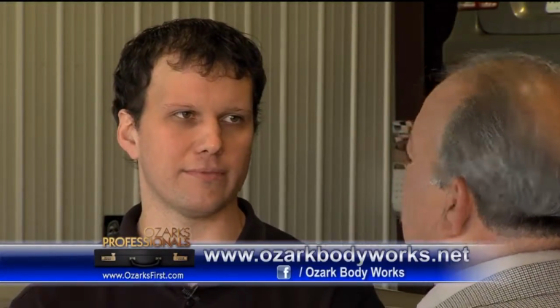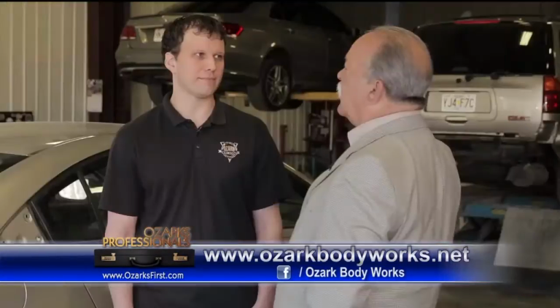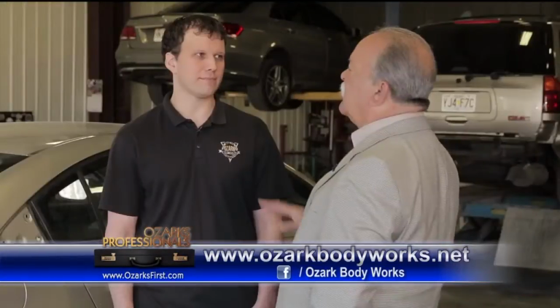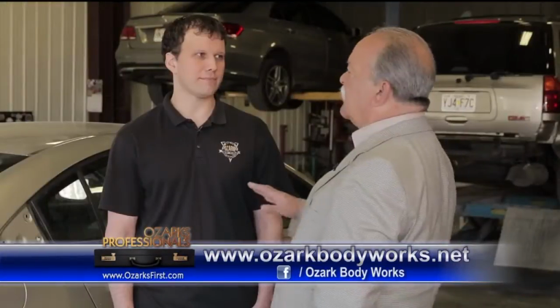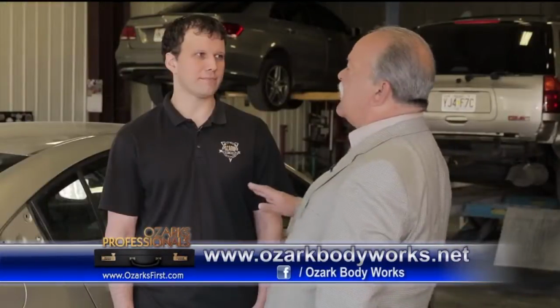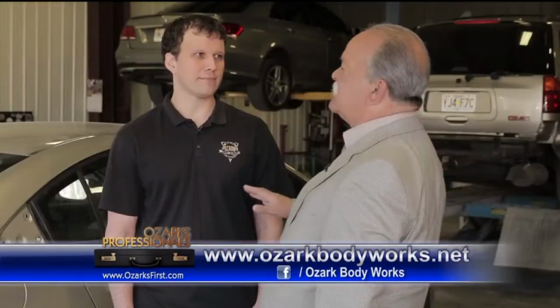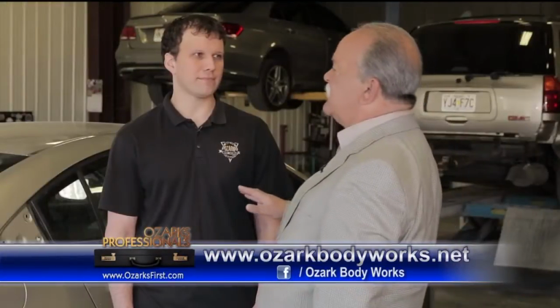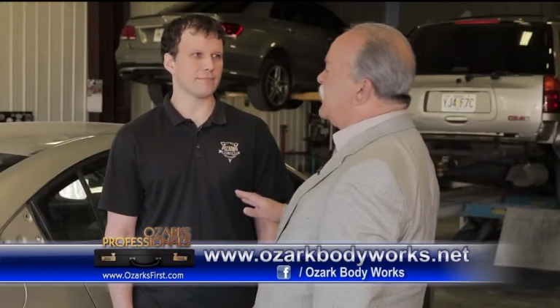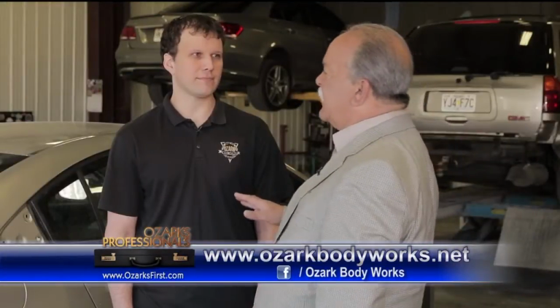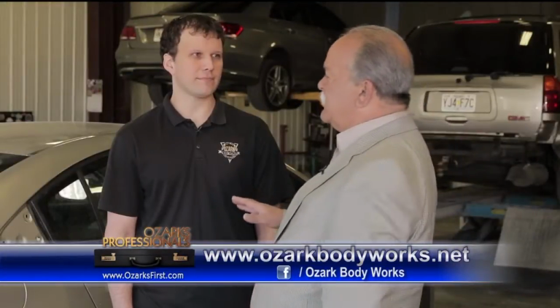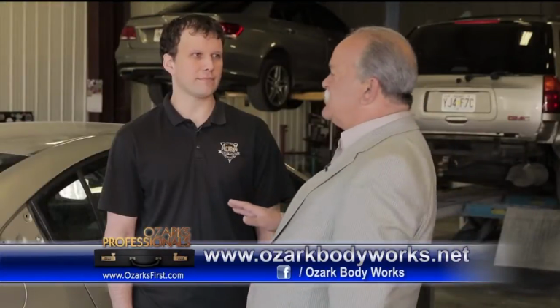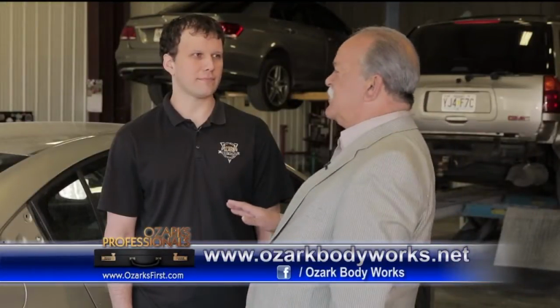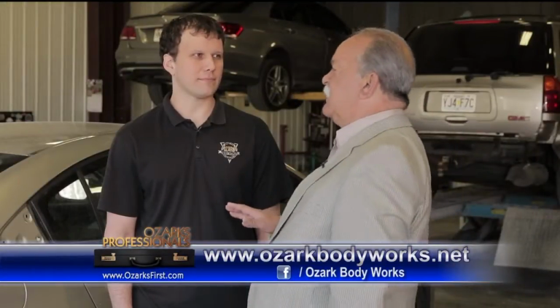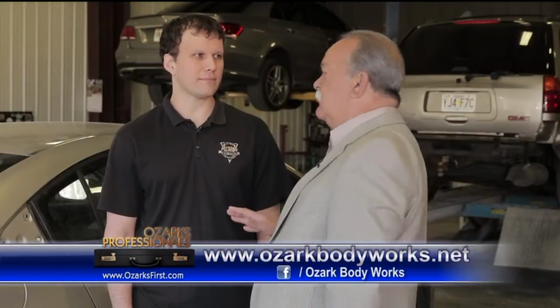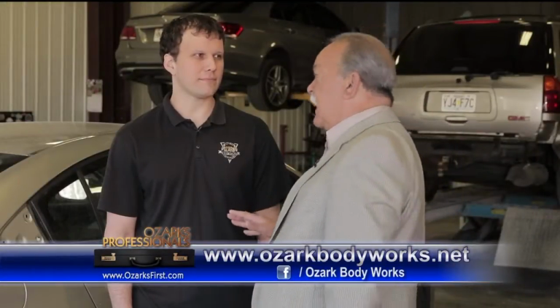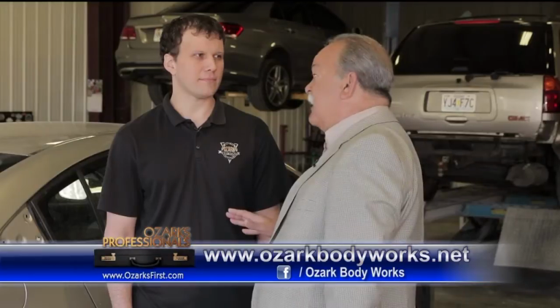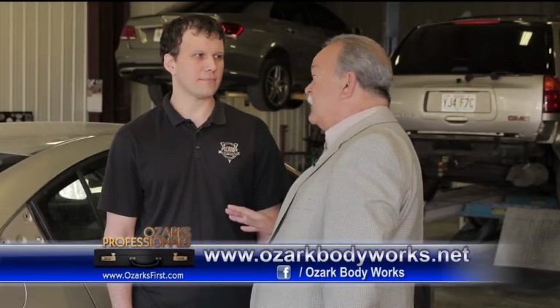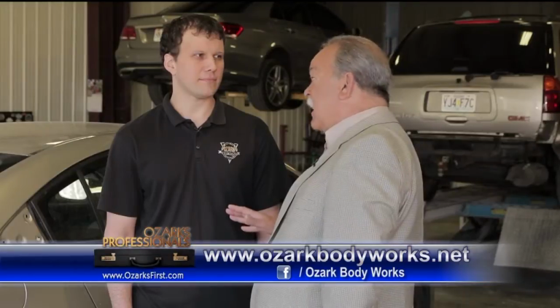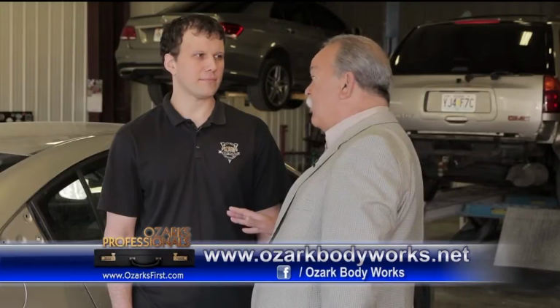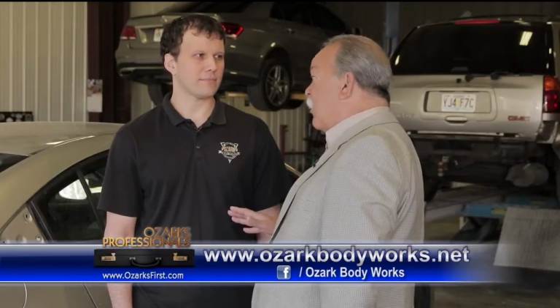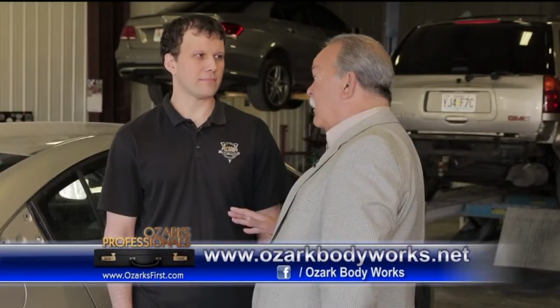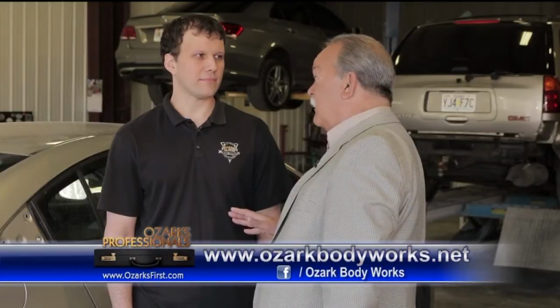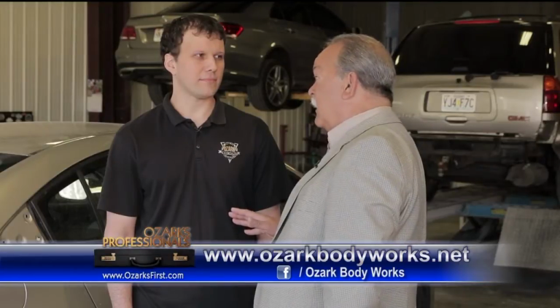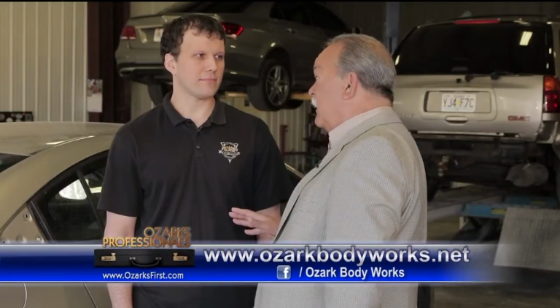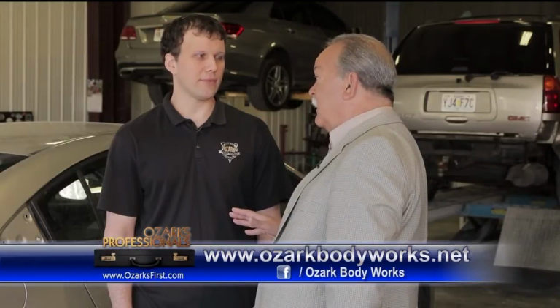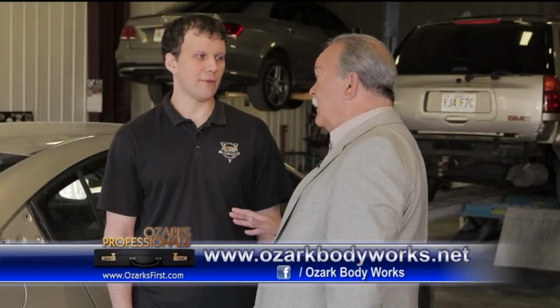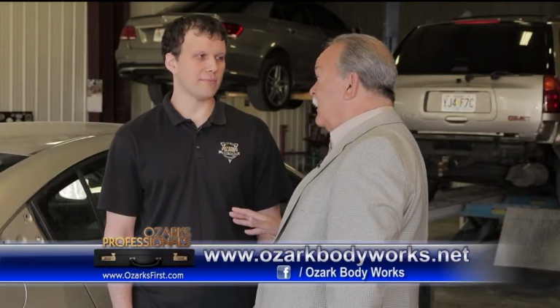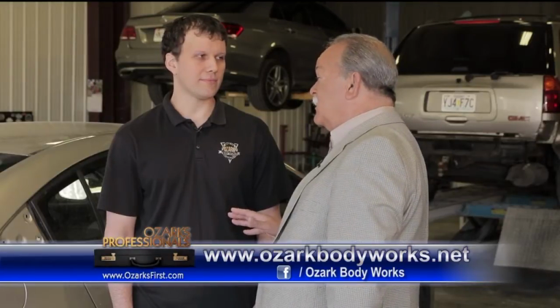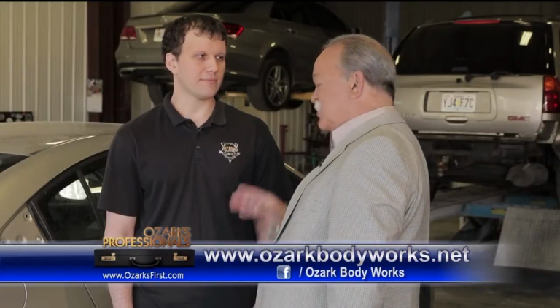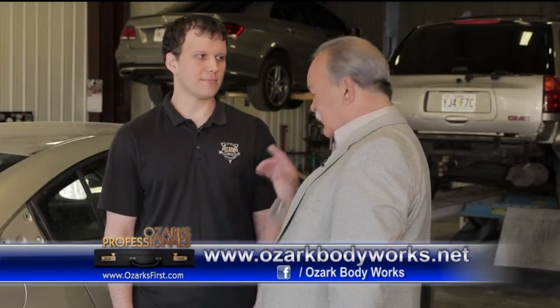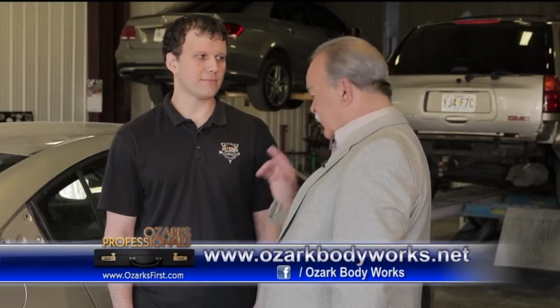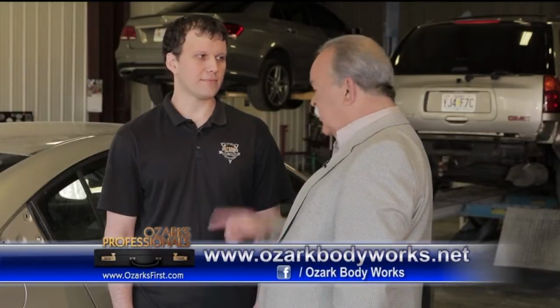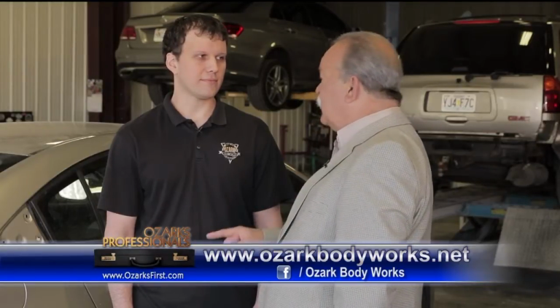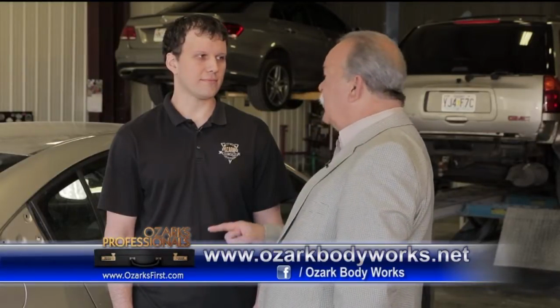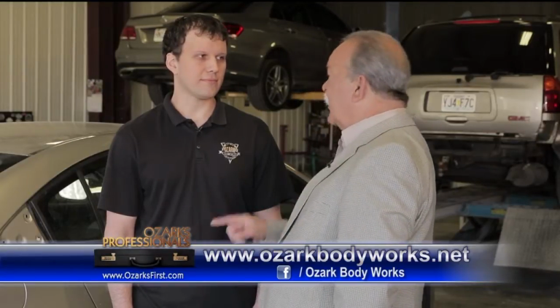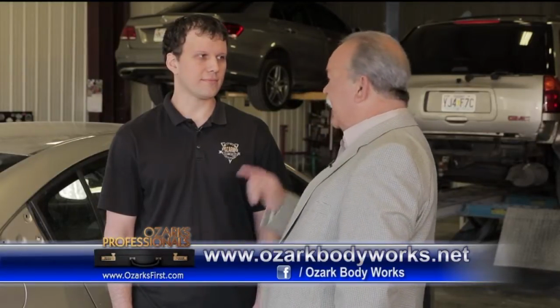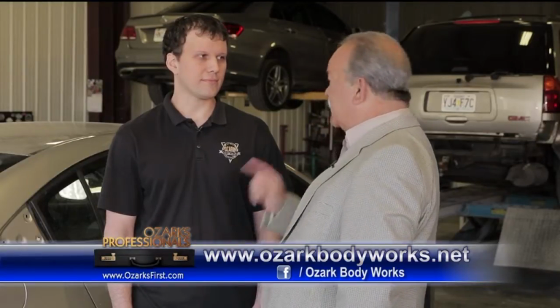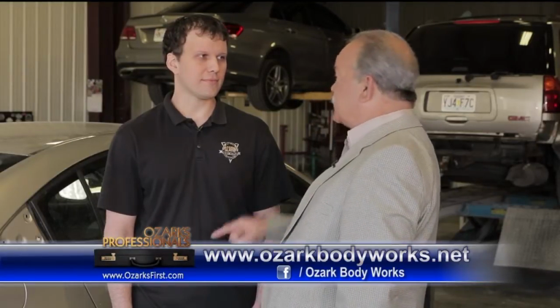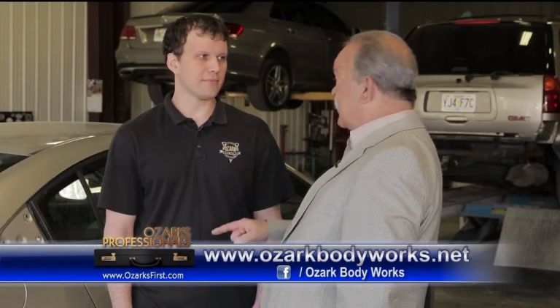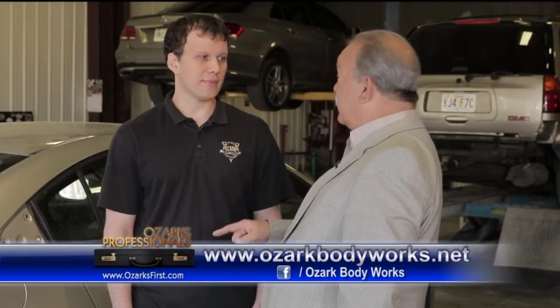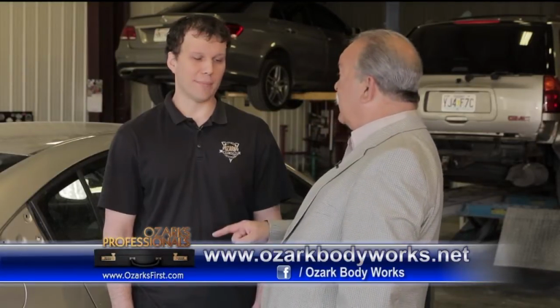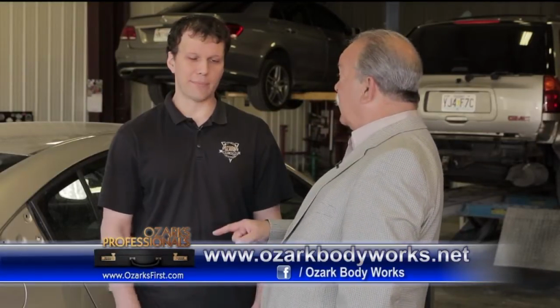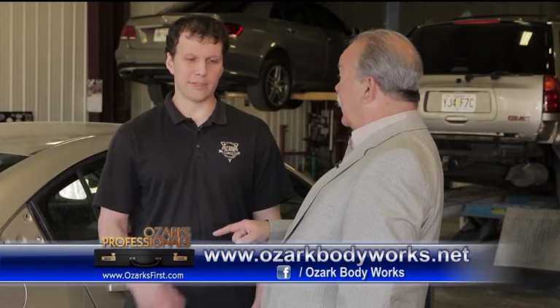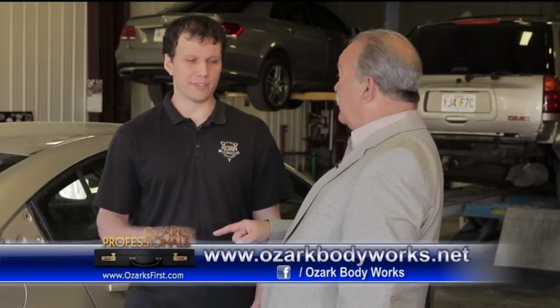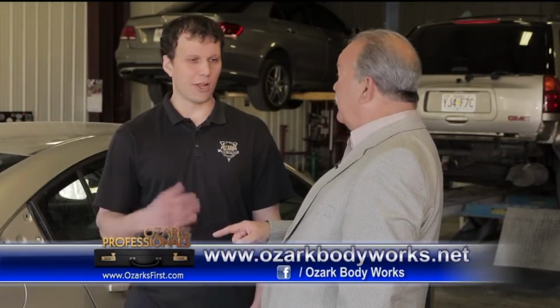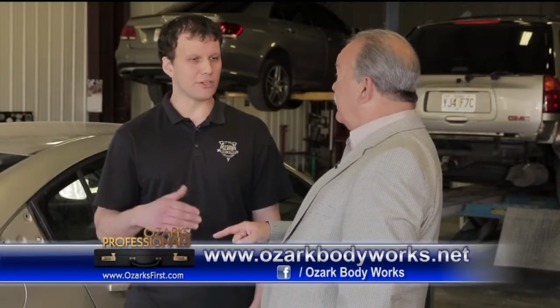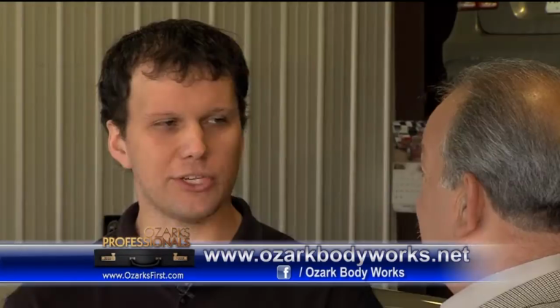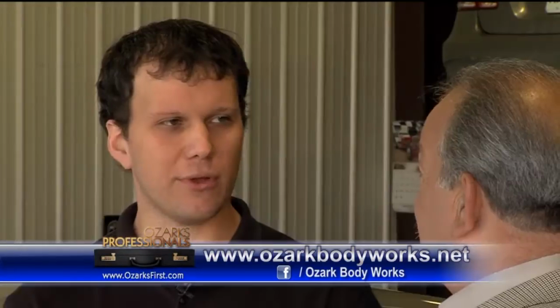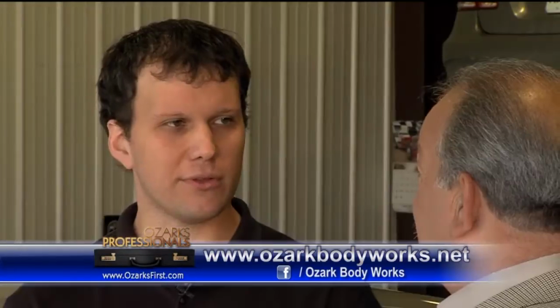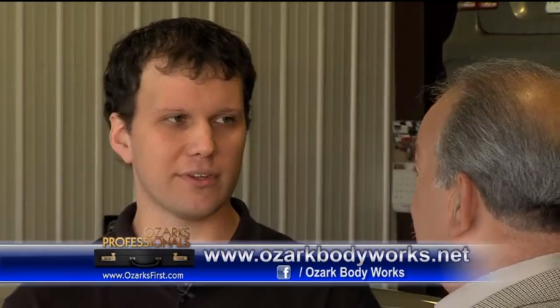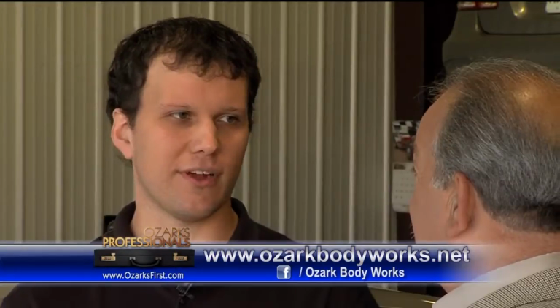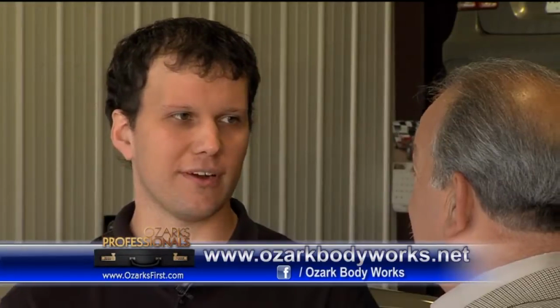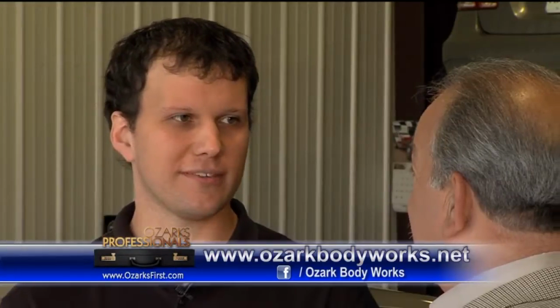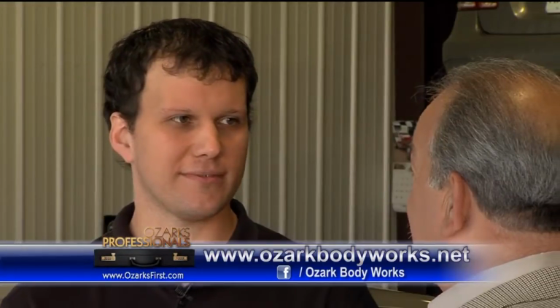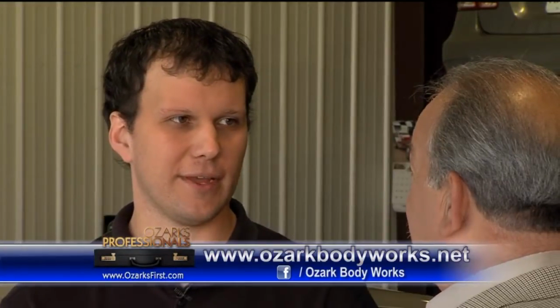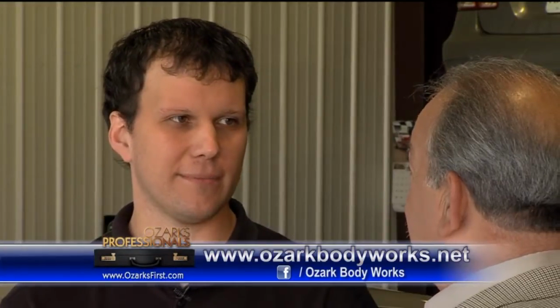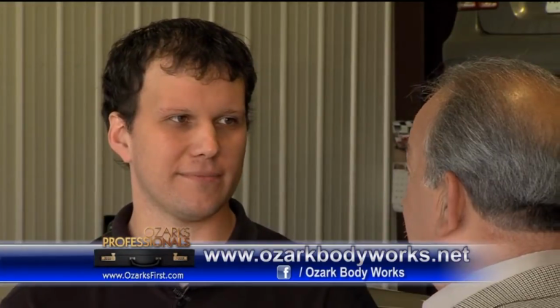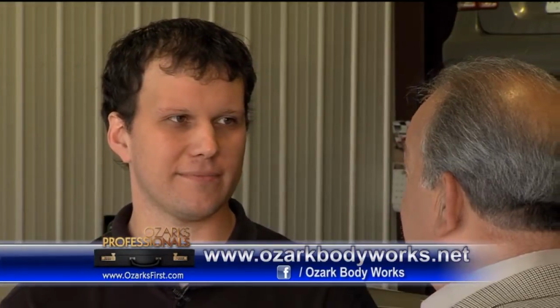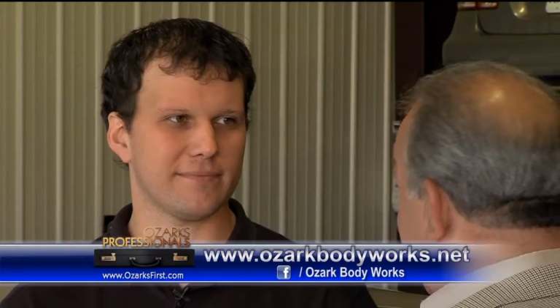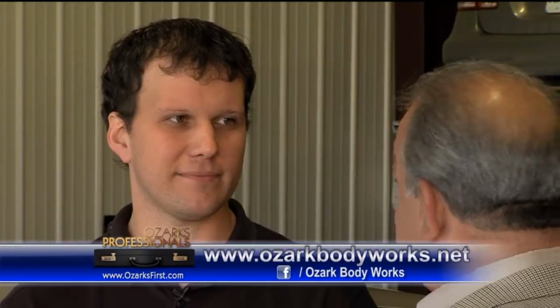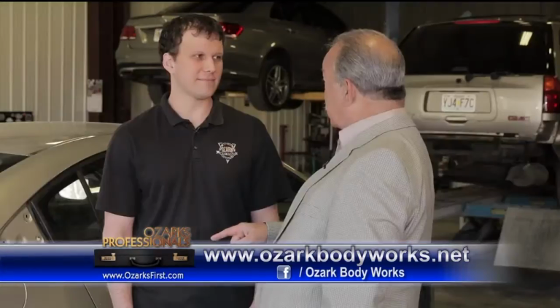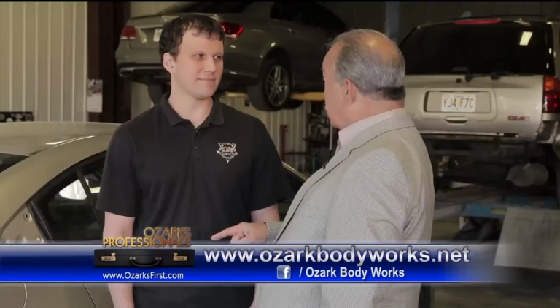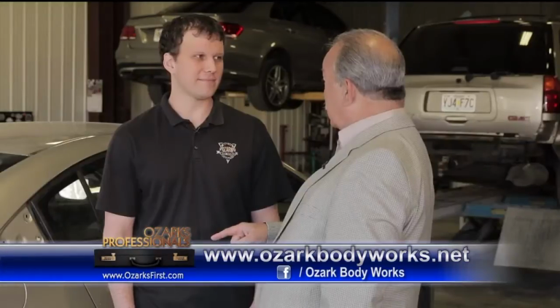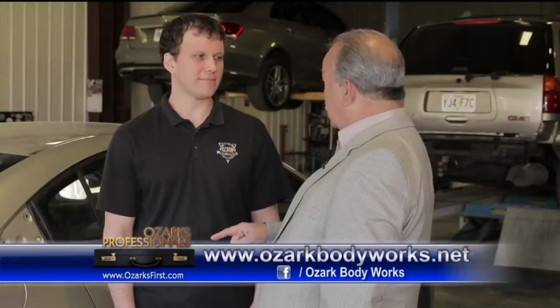You said lifetime warranty. Yep. So if you do it, it's going to be good — as long as you own the car. That's pretty good.